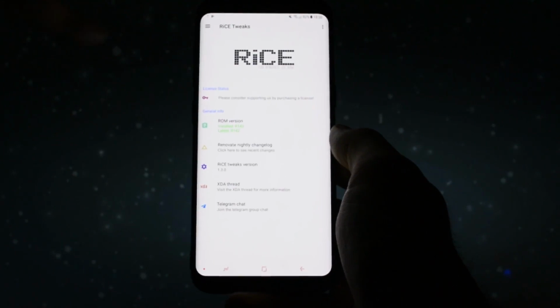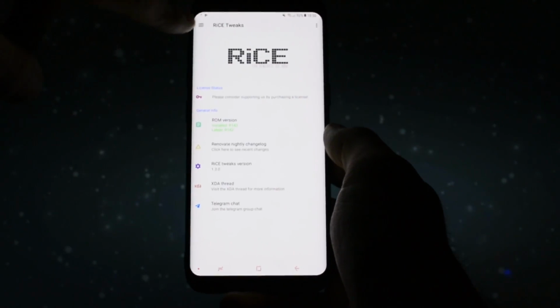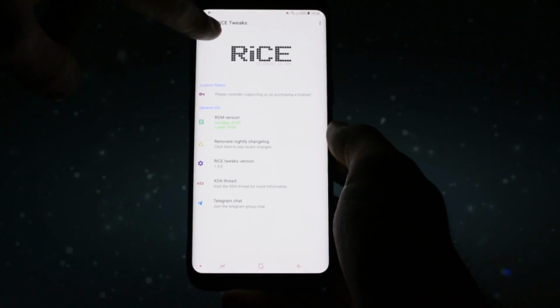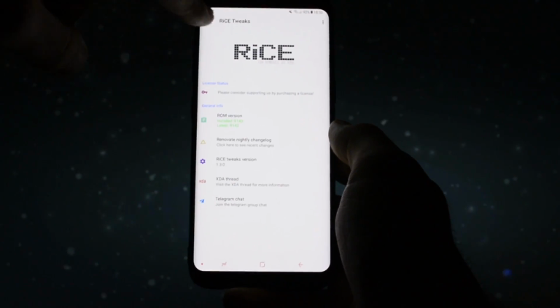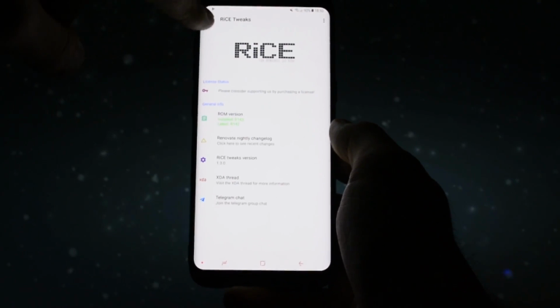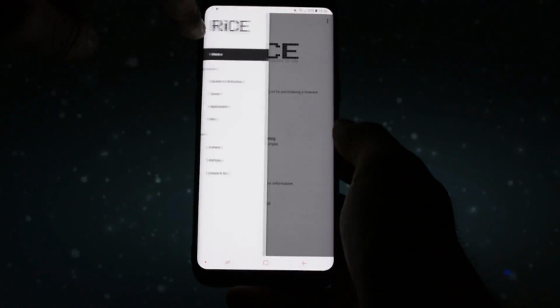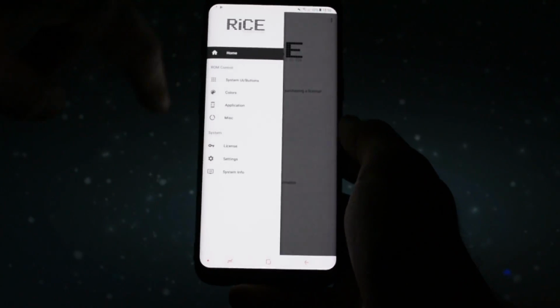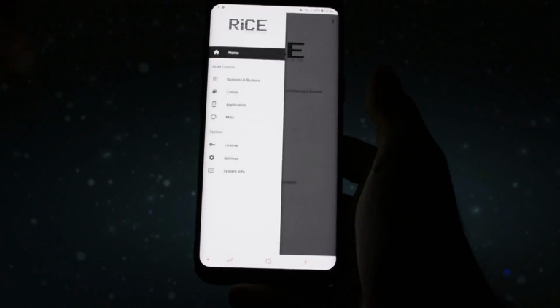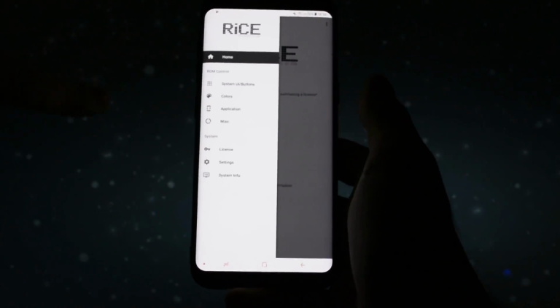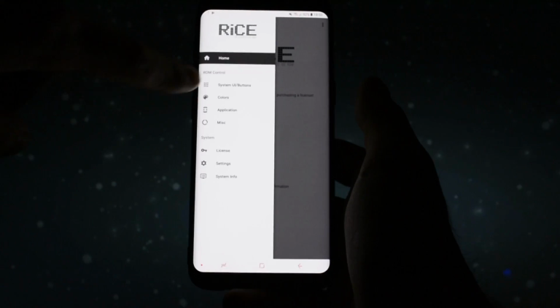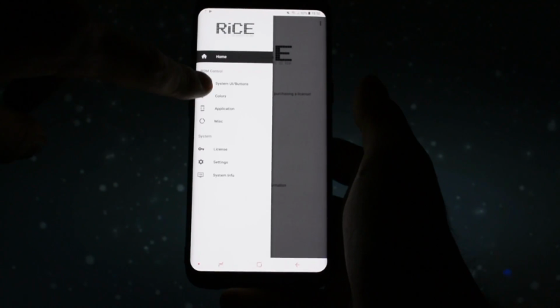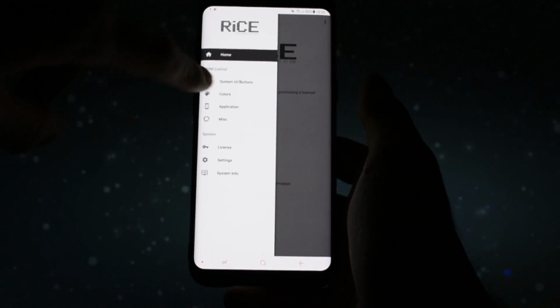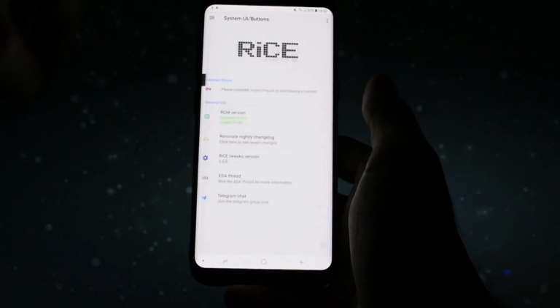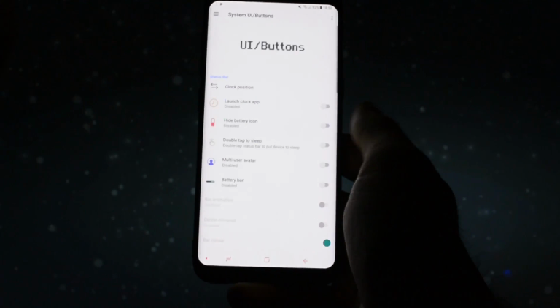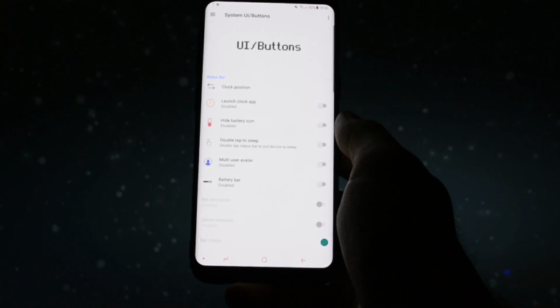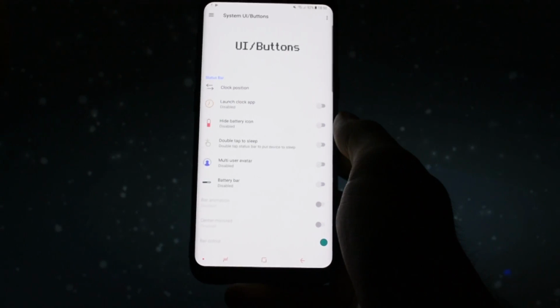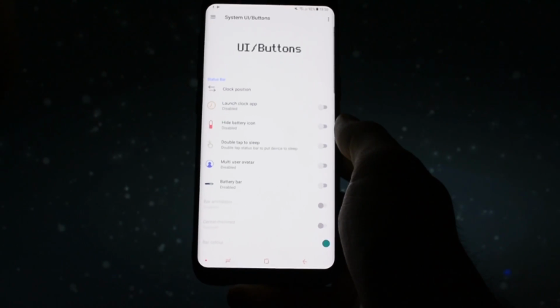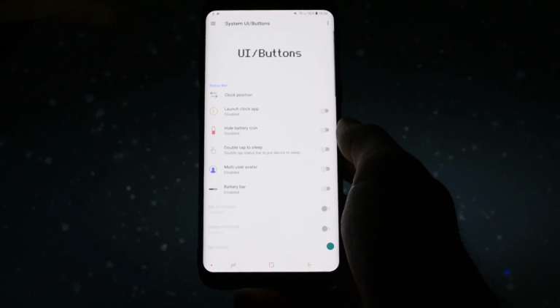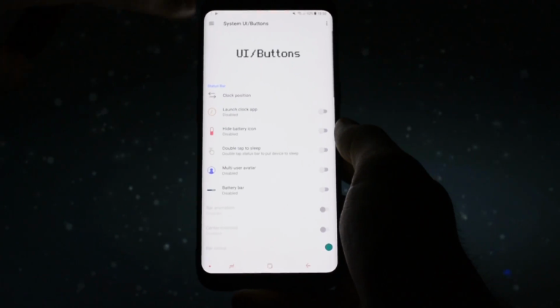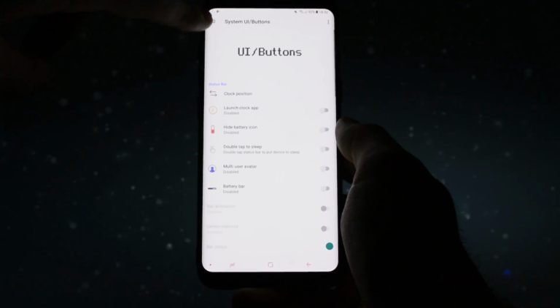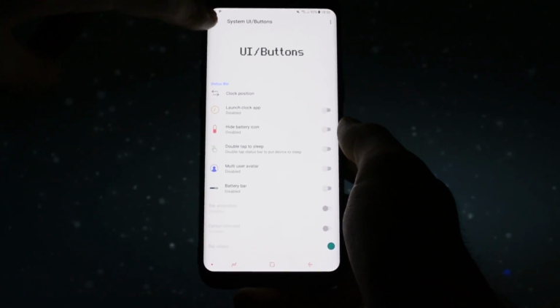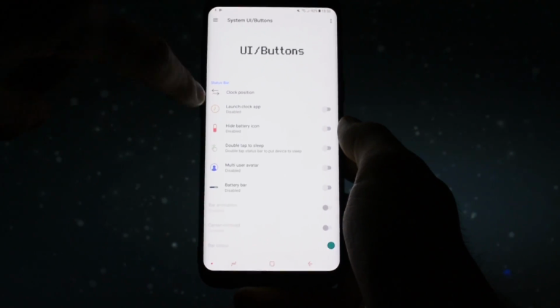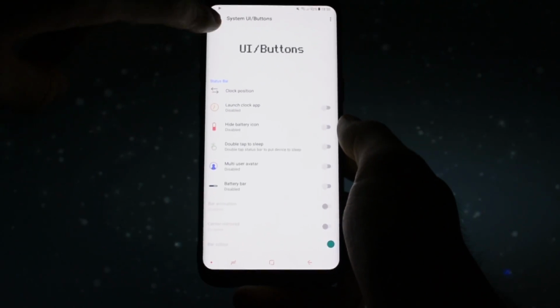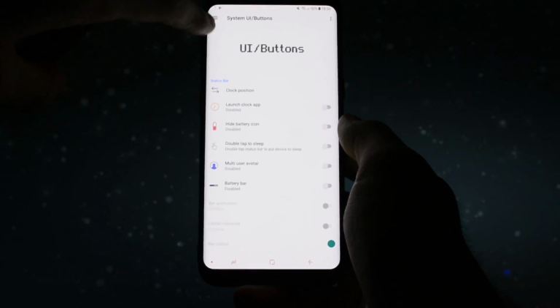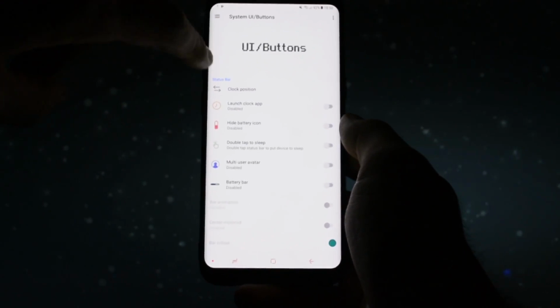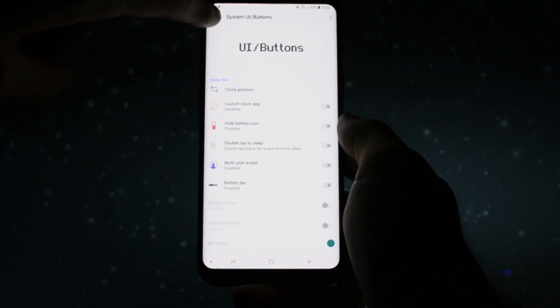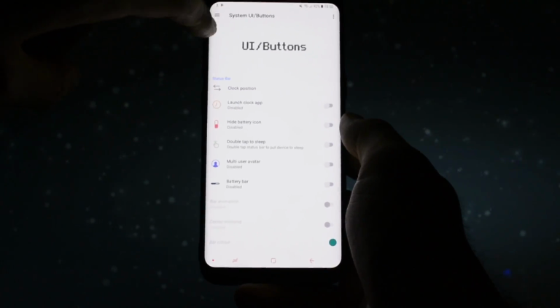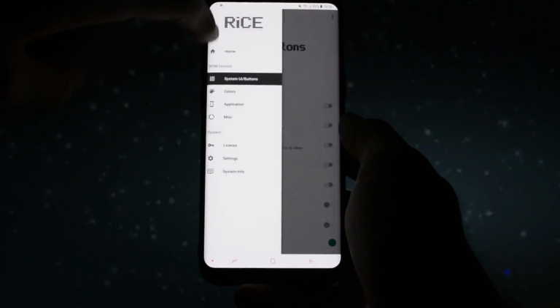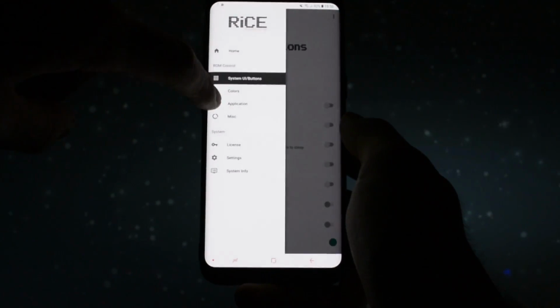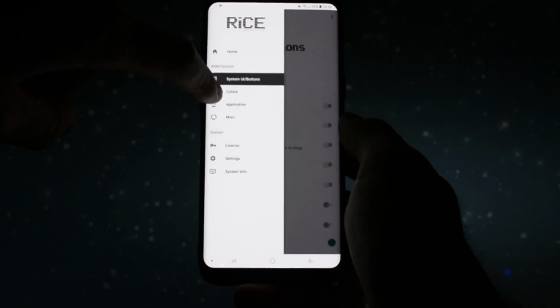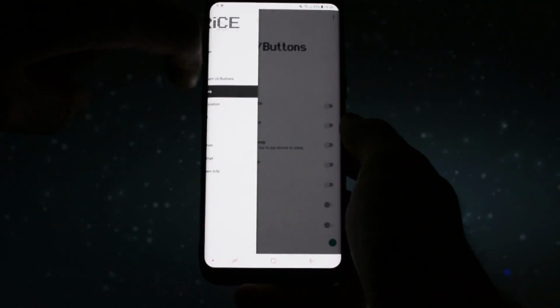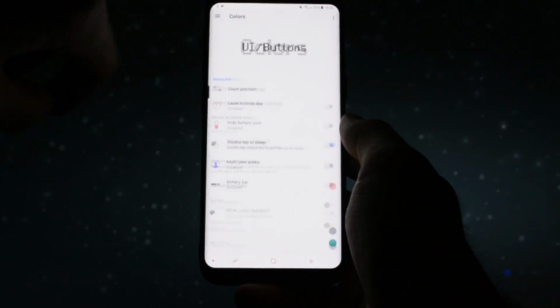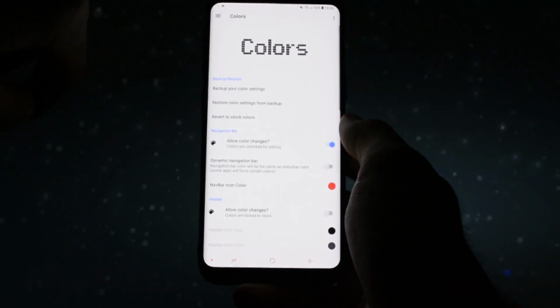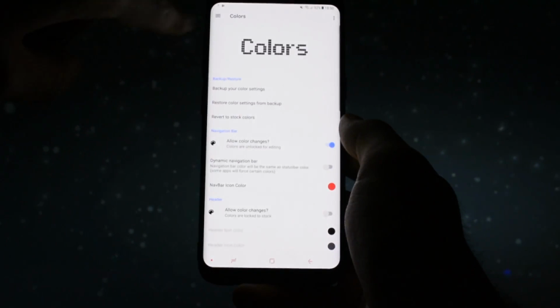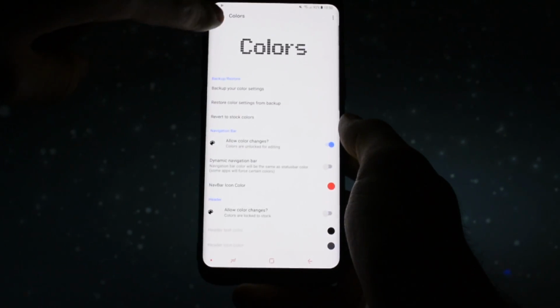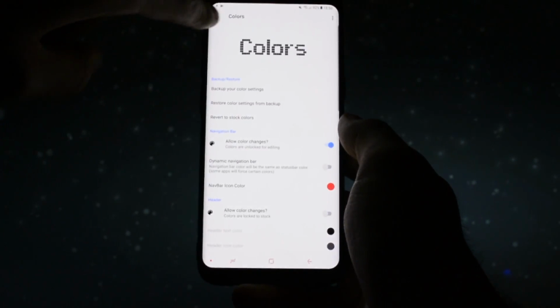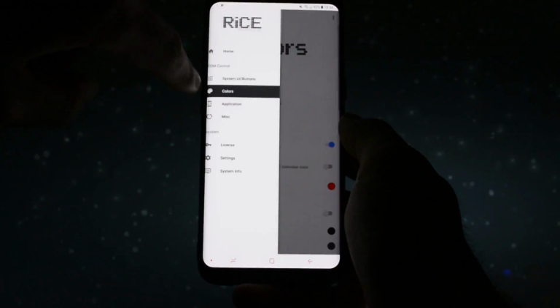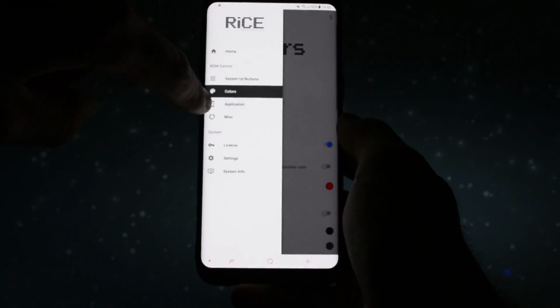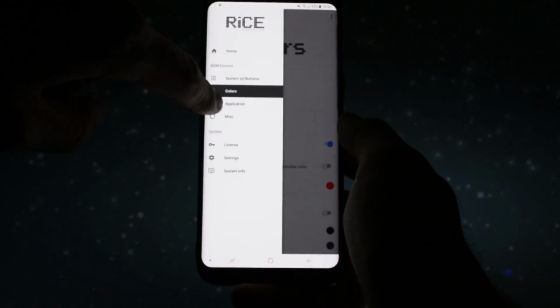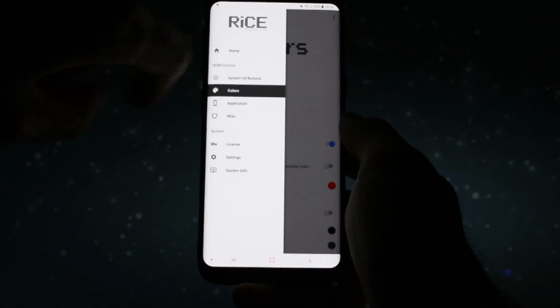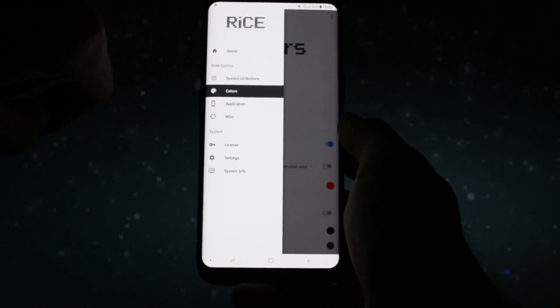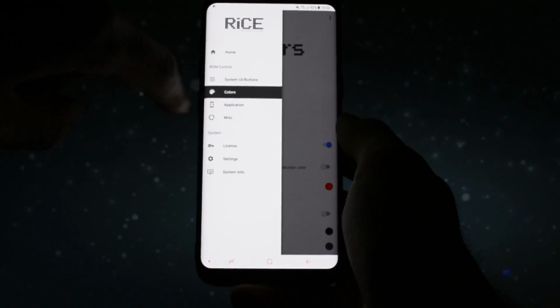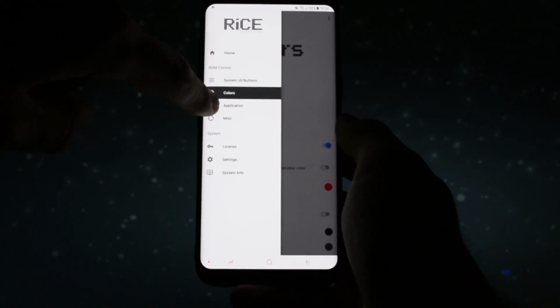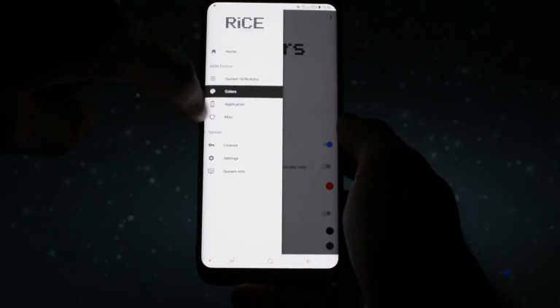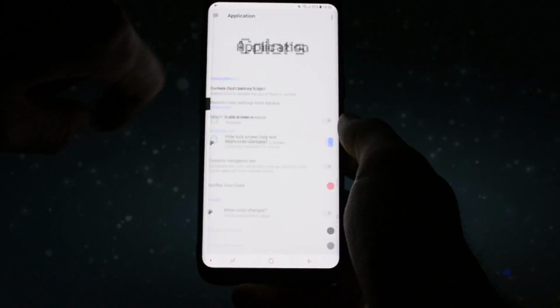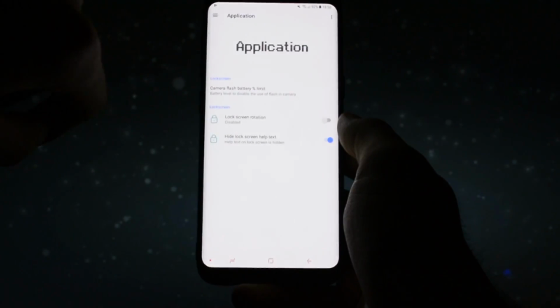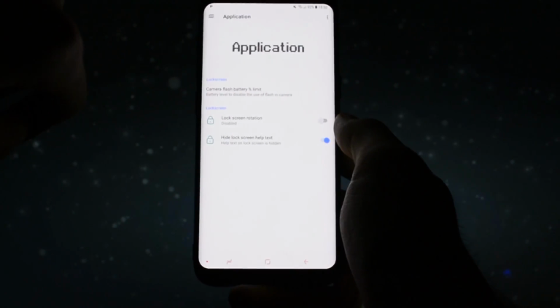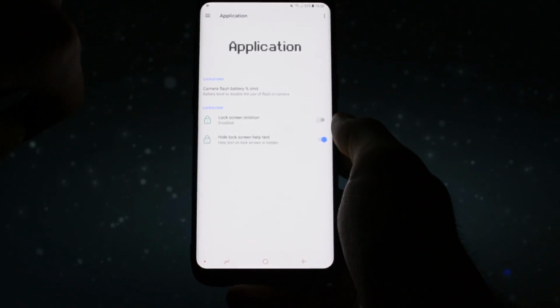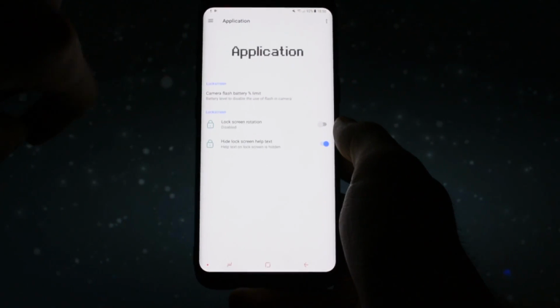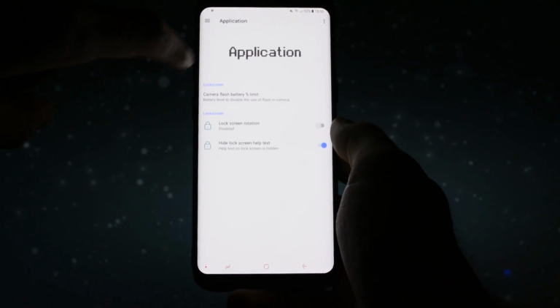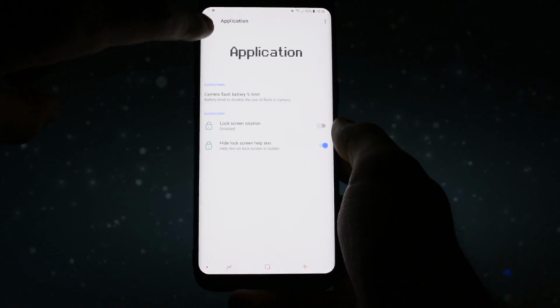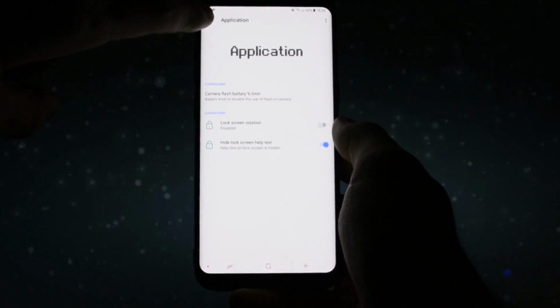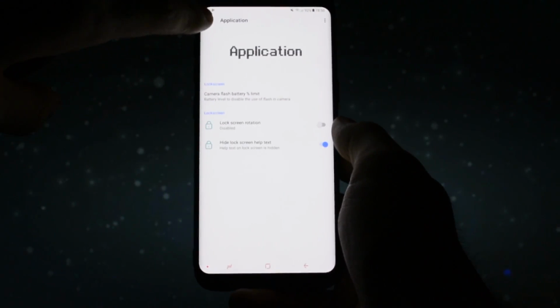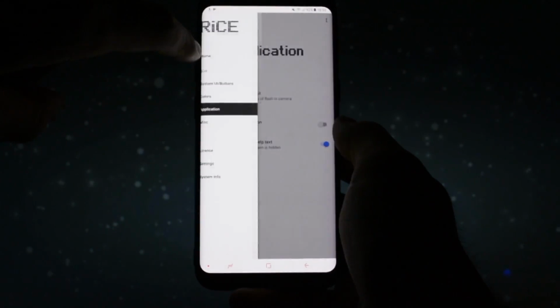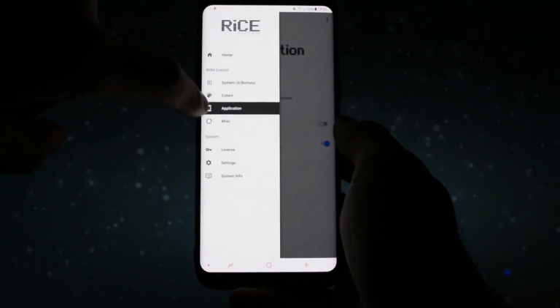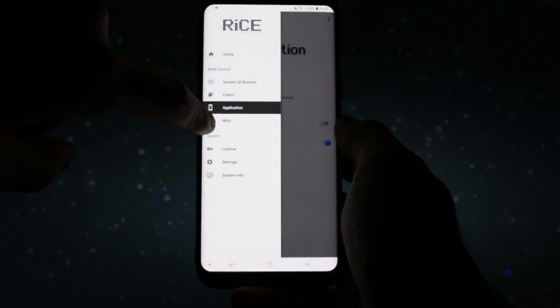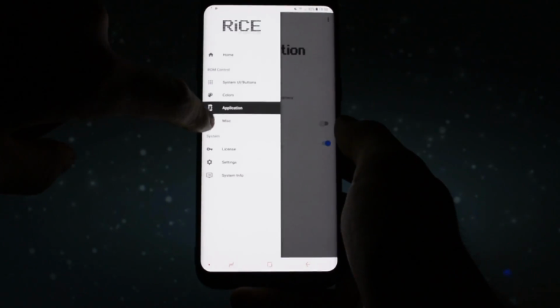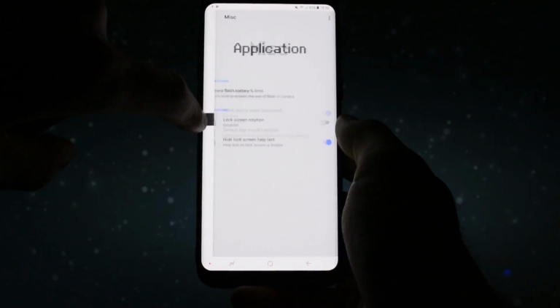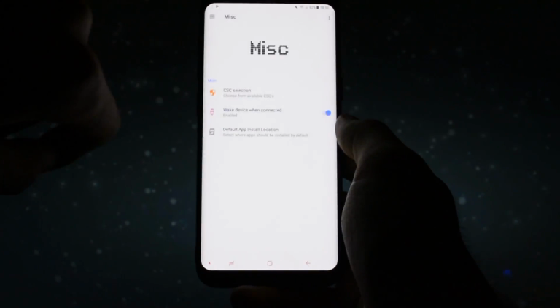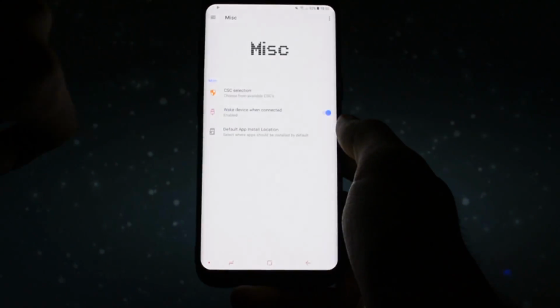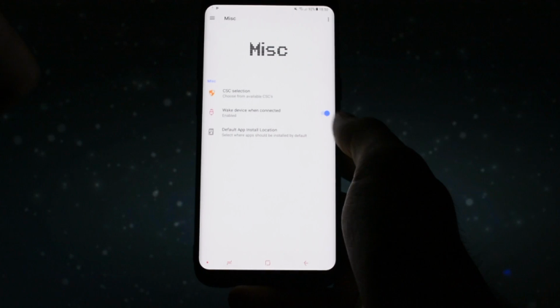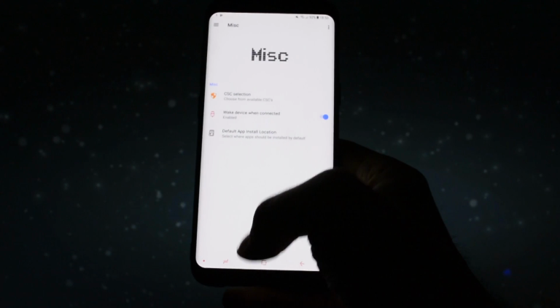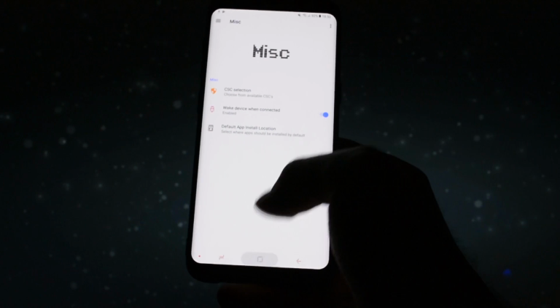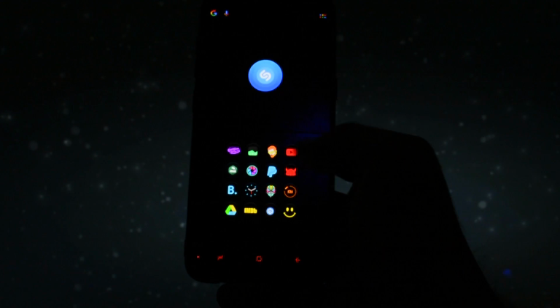The same customization features are present in the rice app — you can check all of them in my full overview of Renovate ICE 3.0 in the card section.